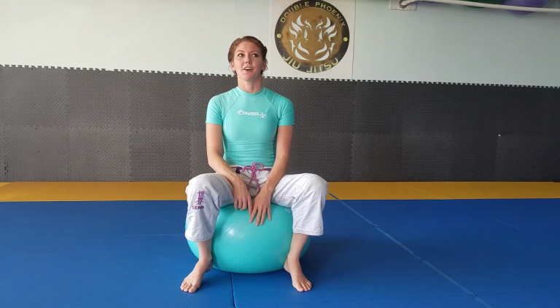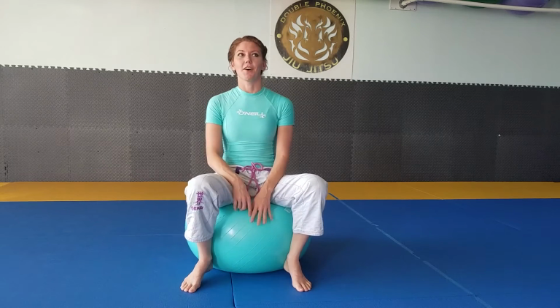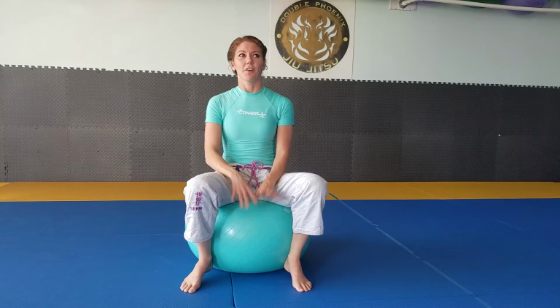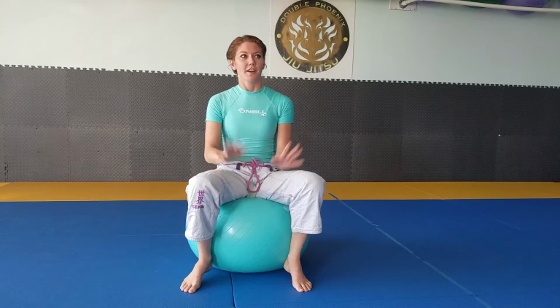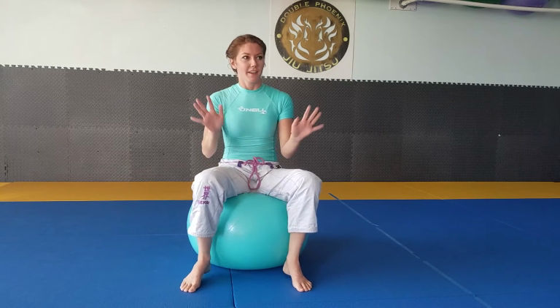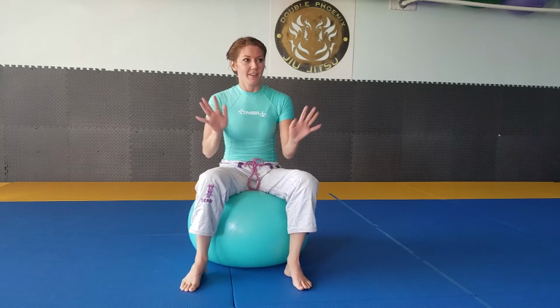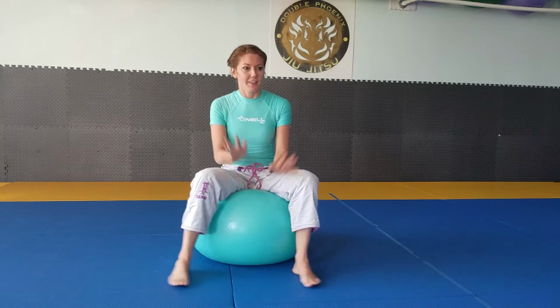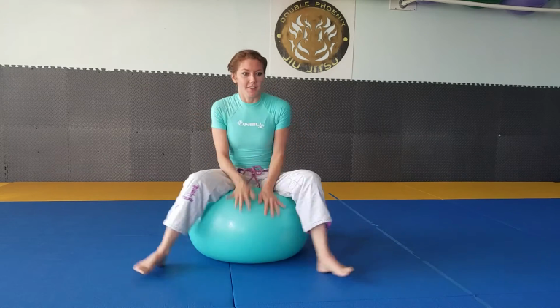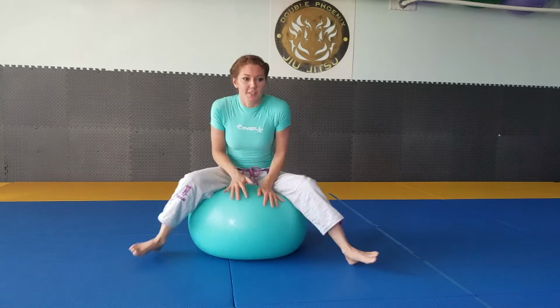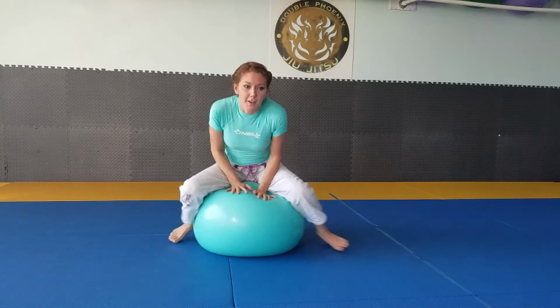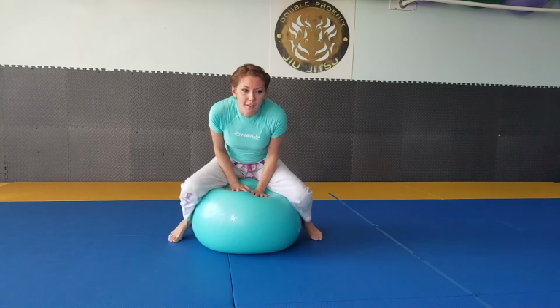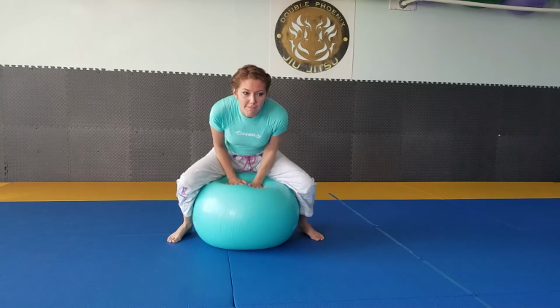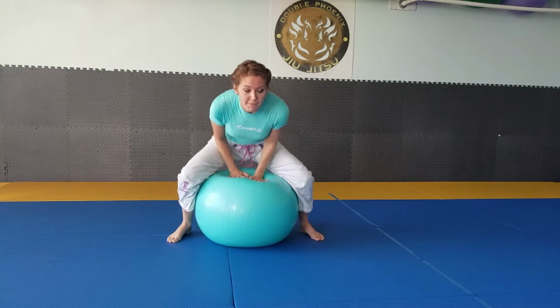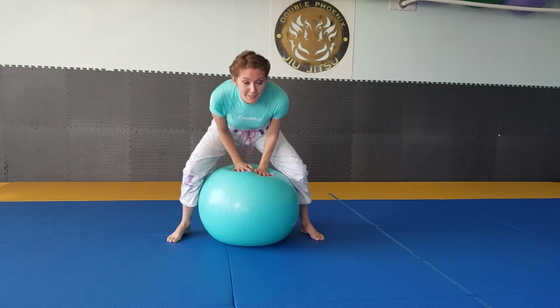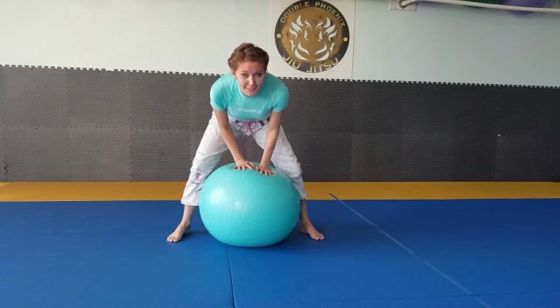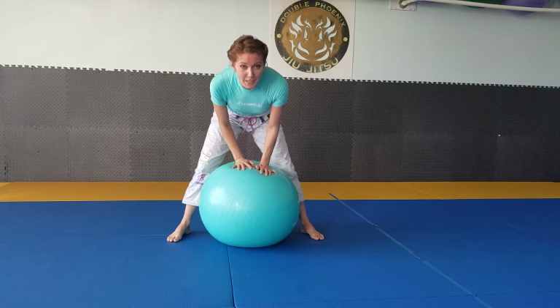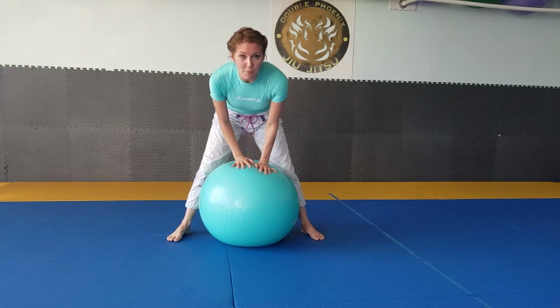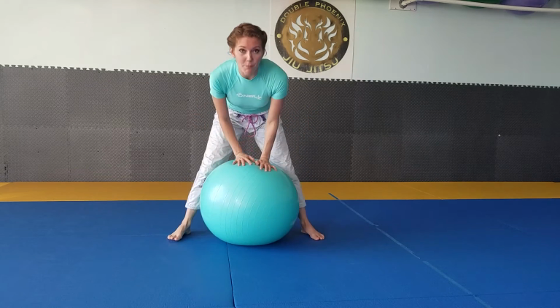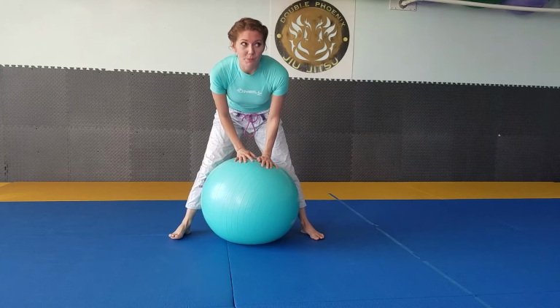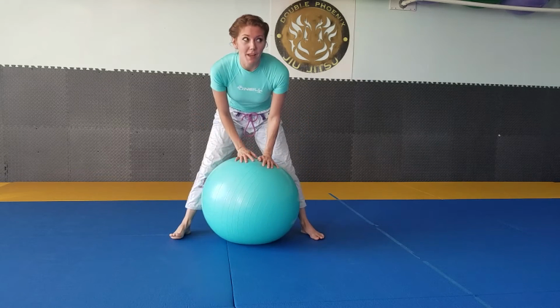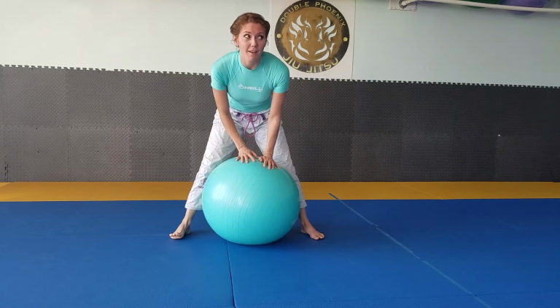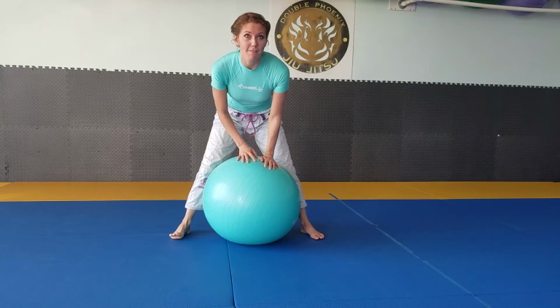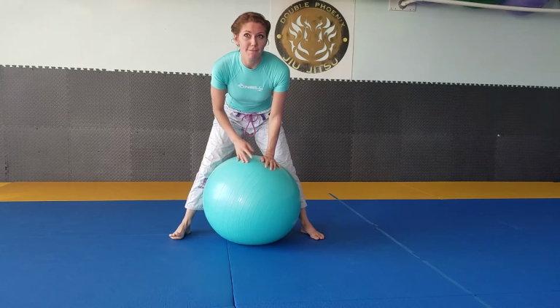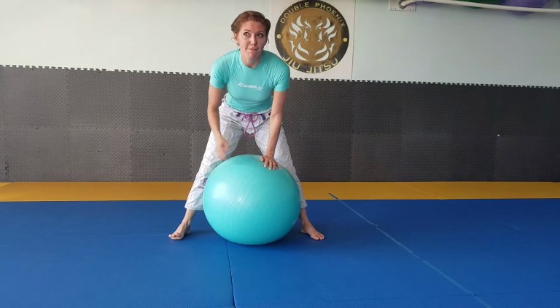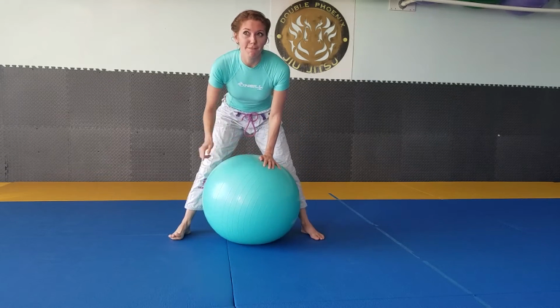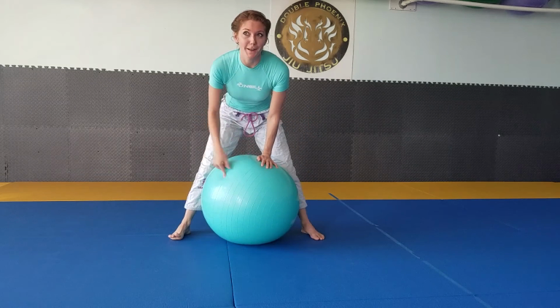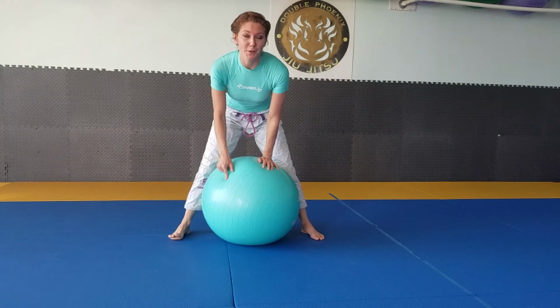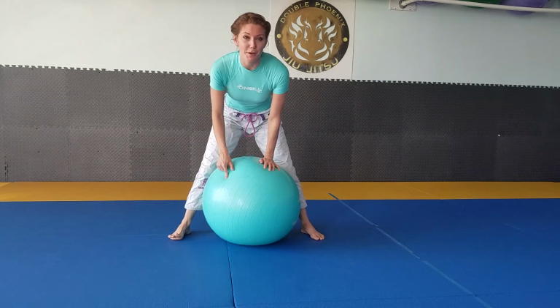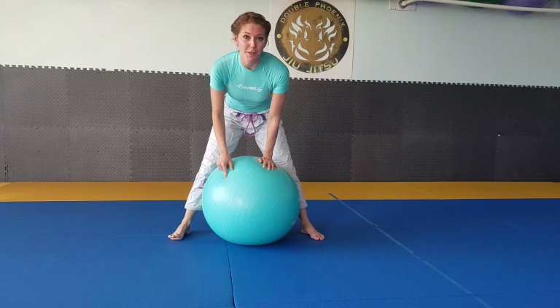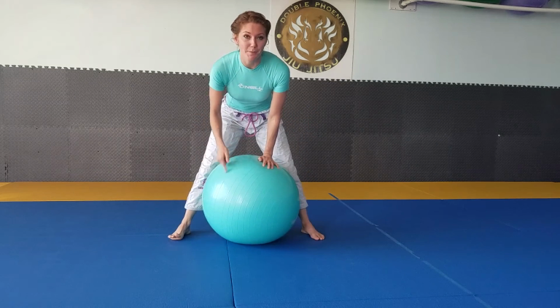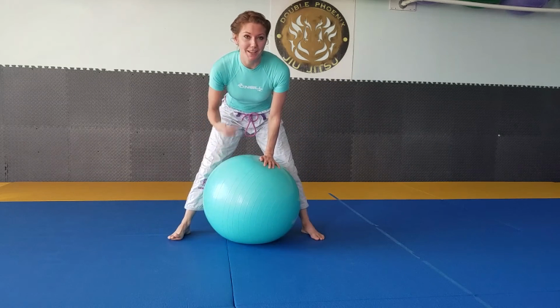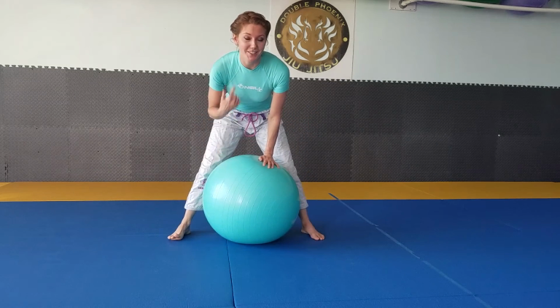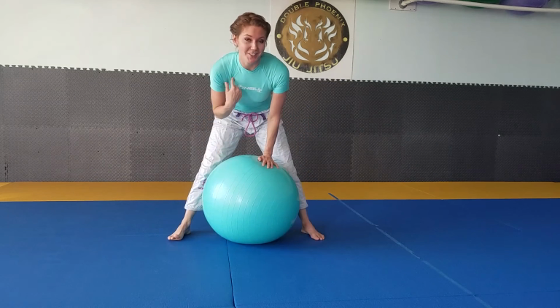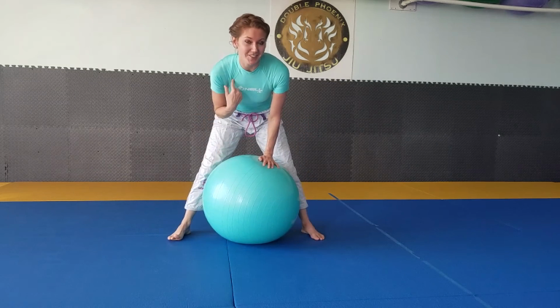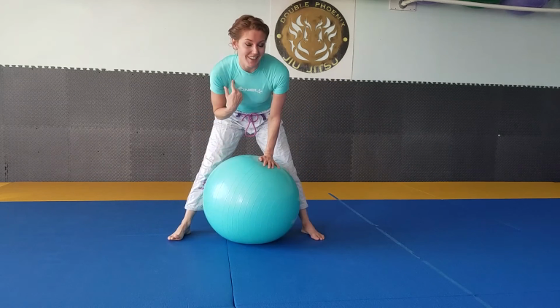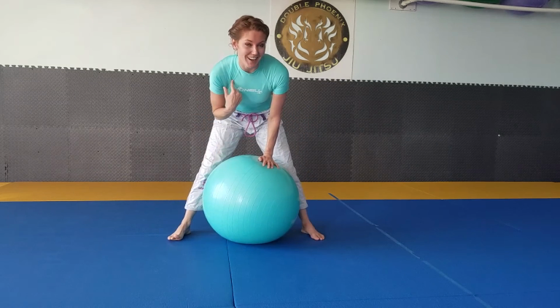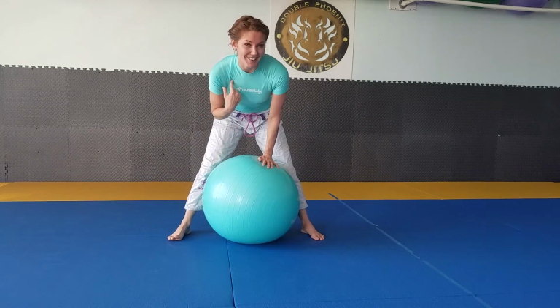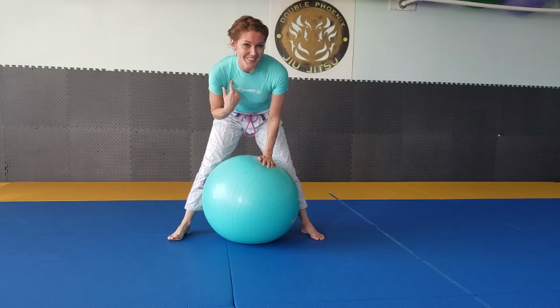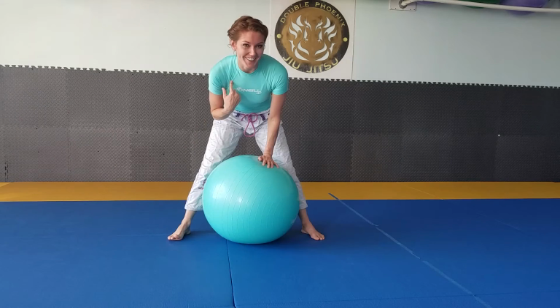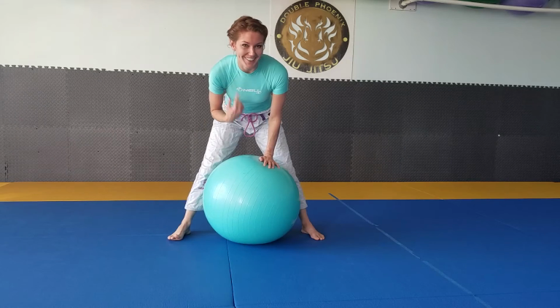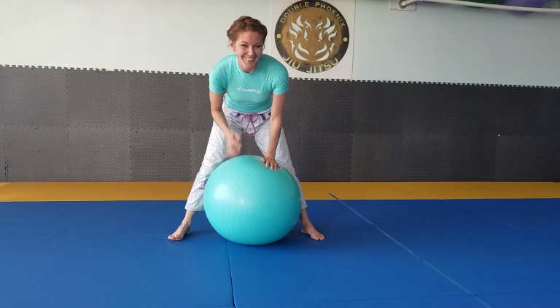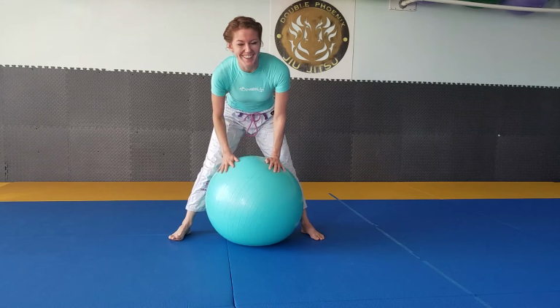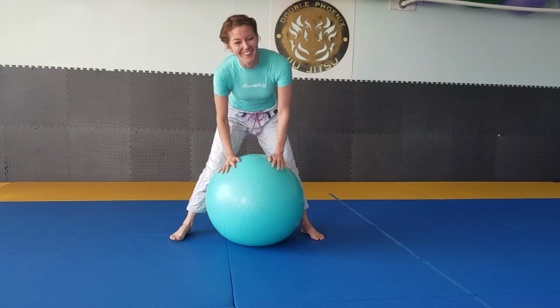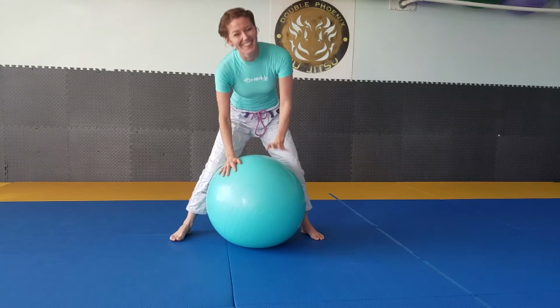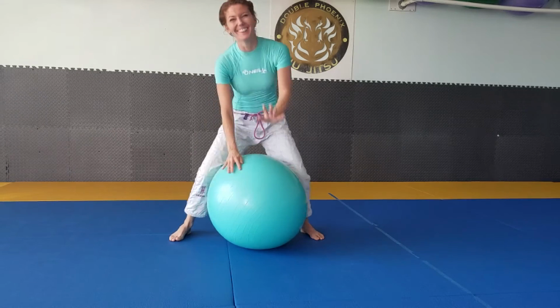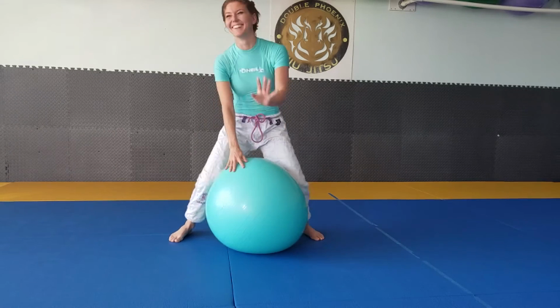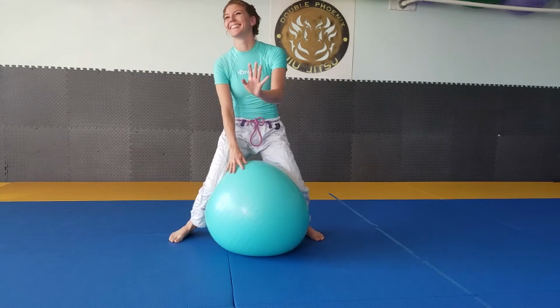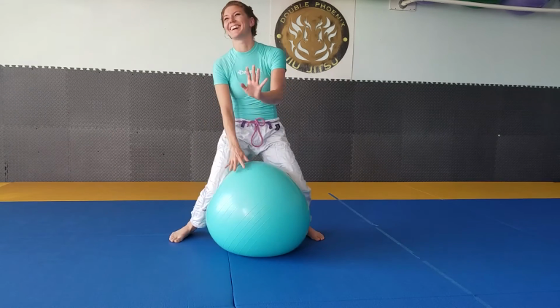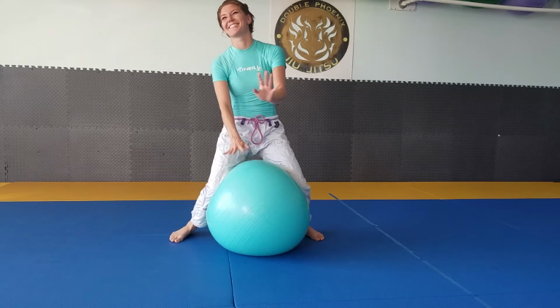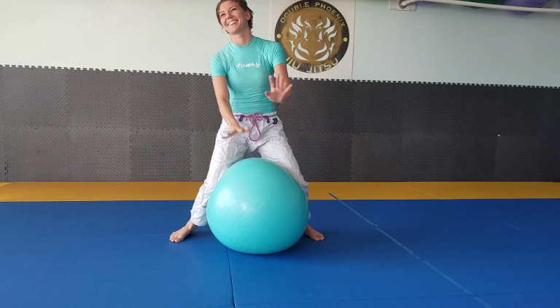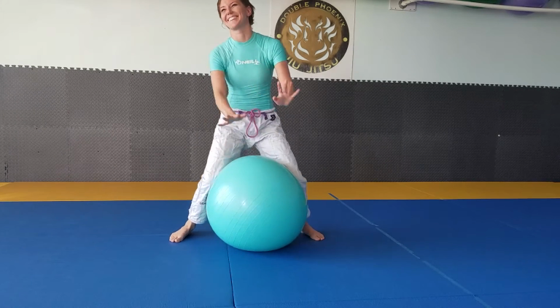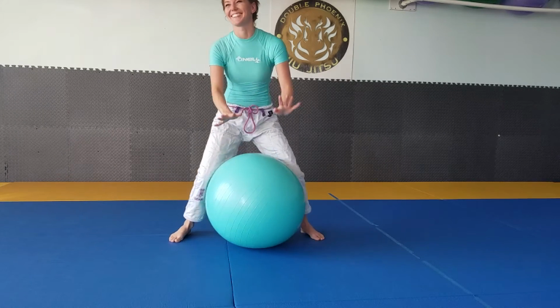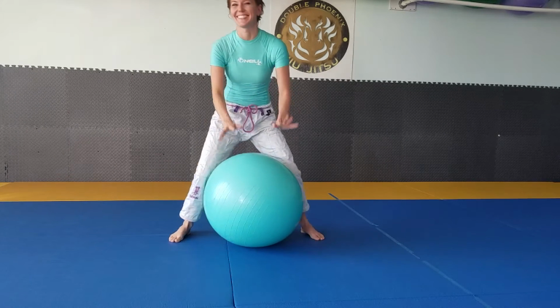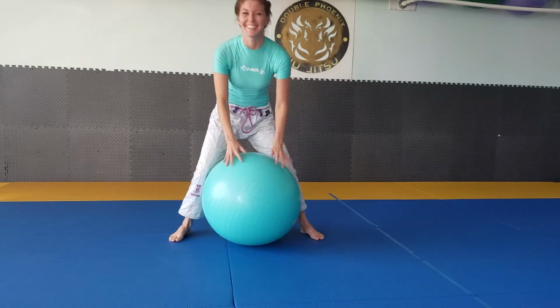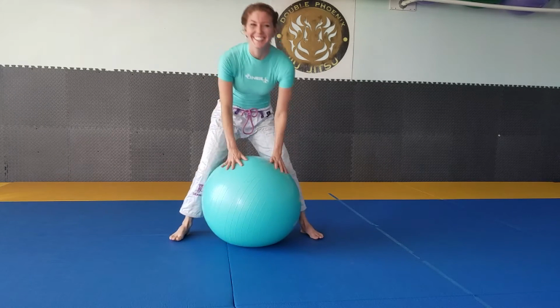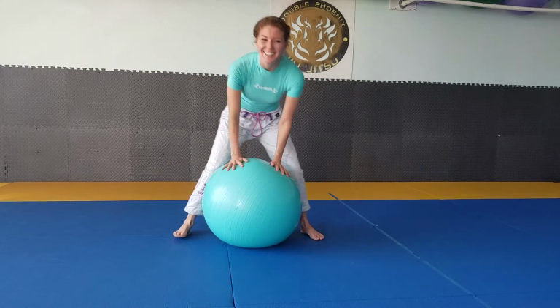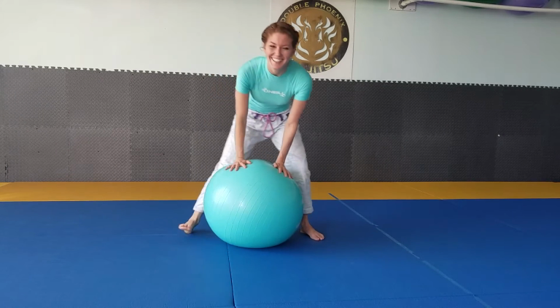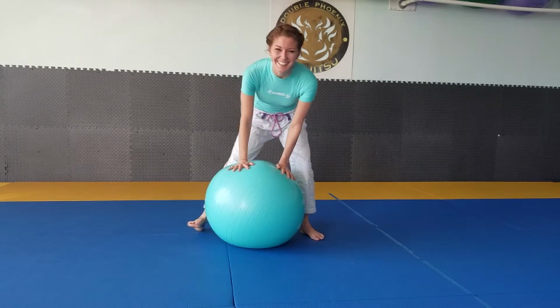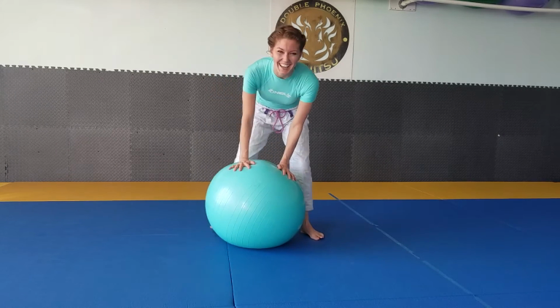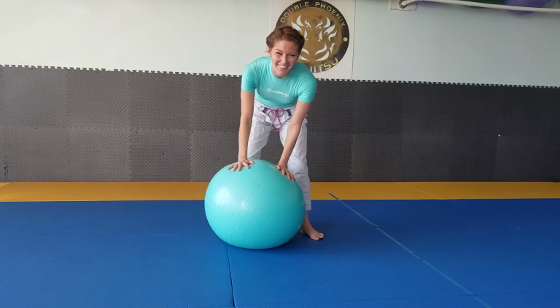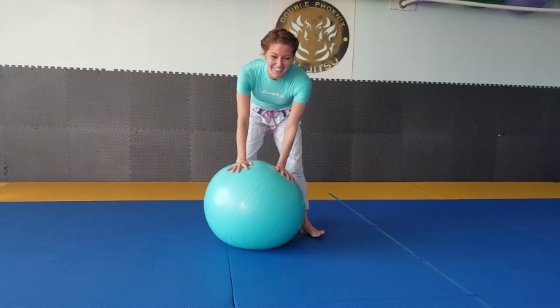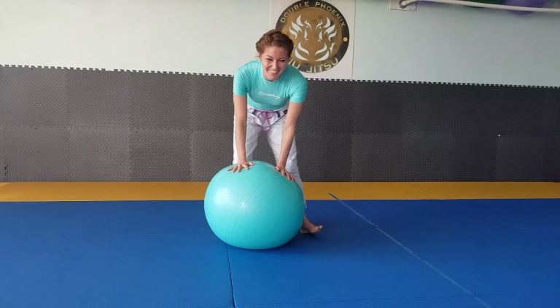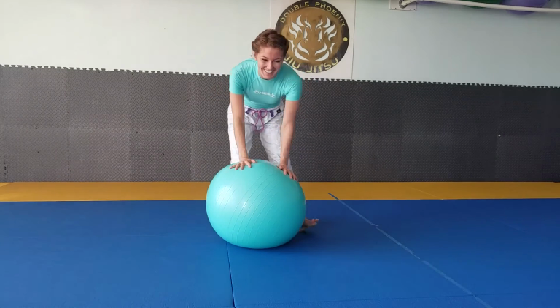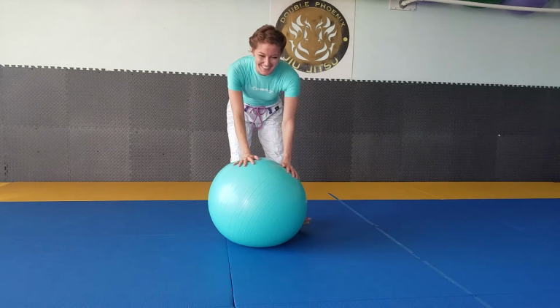So, here goes. First step: find a ball that matches your rash guard. No, I'm totally kidding — it's a happy coincidence.